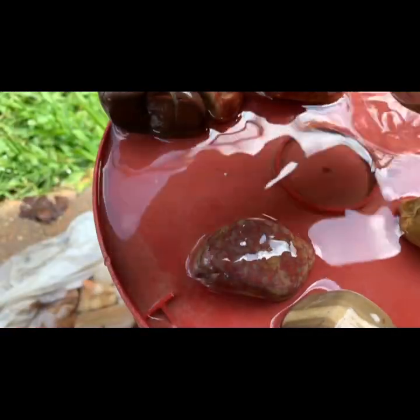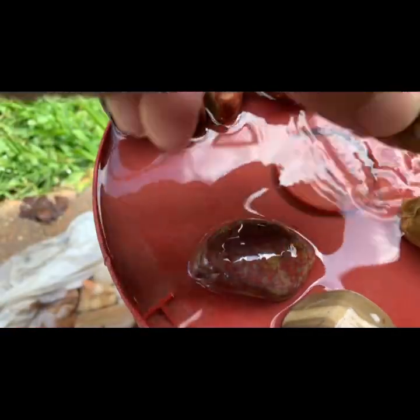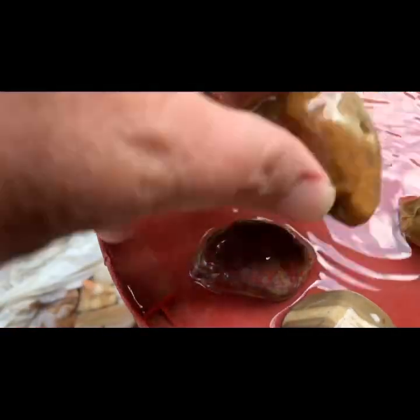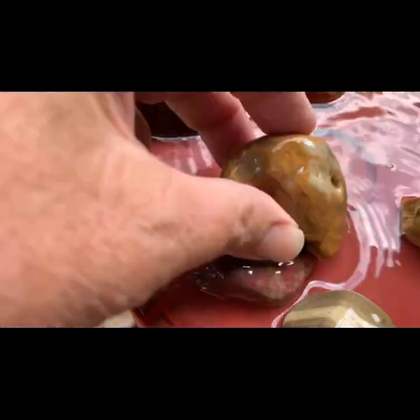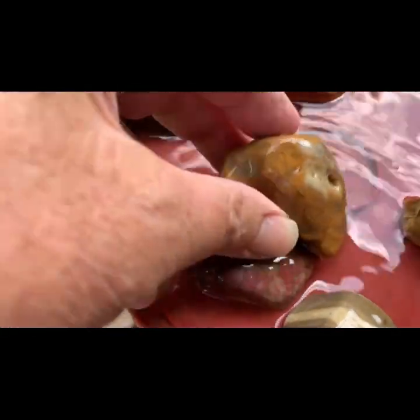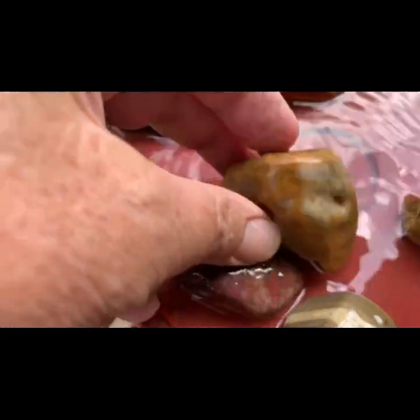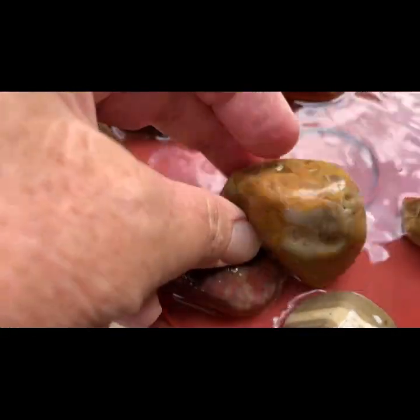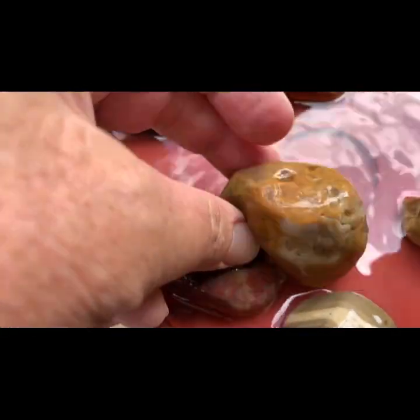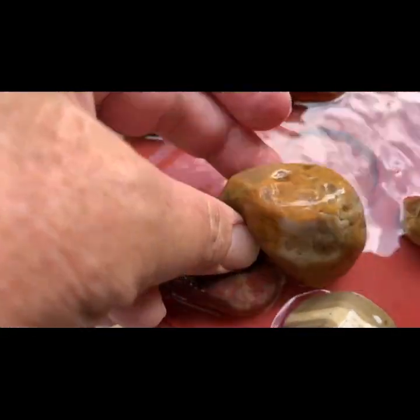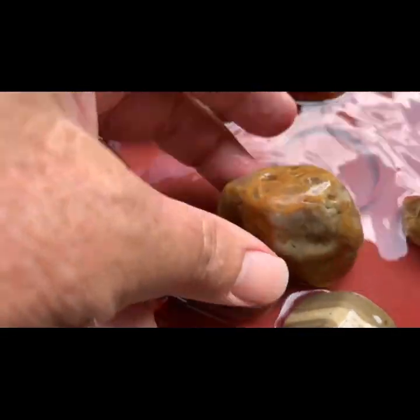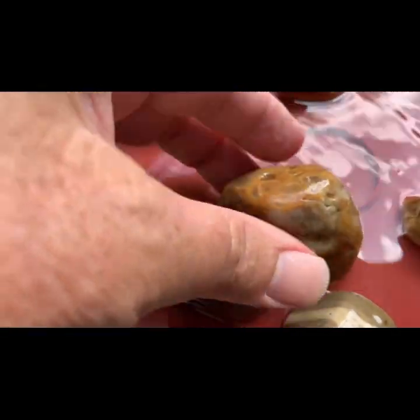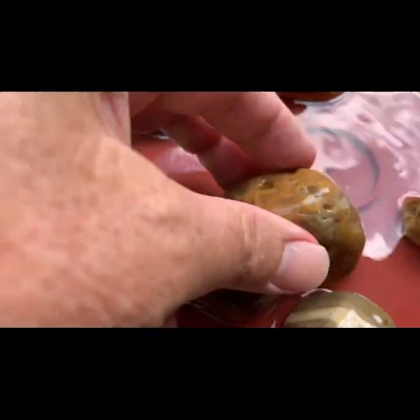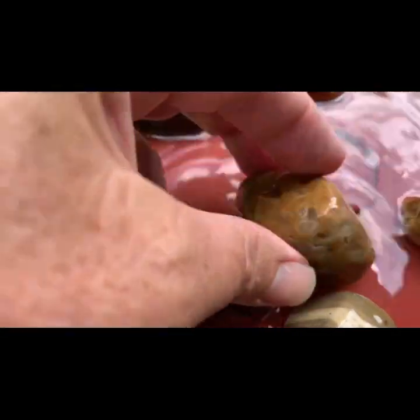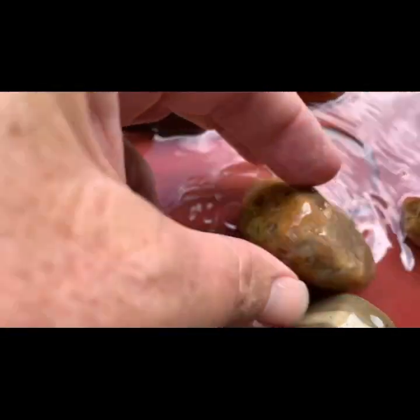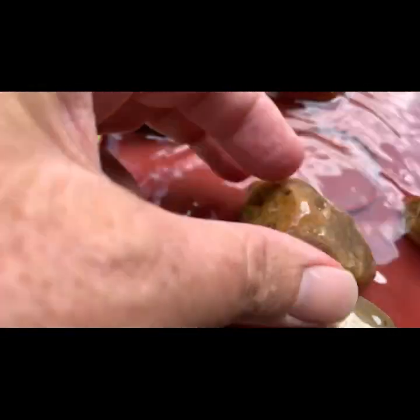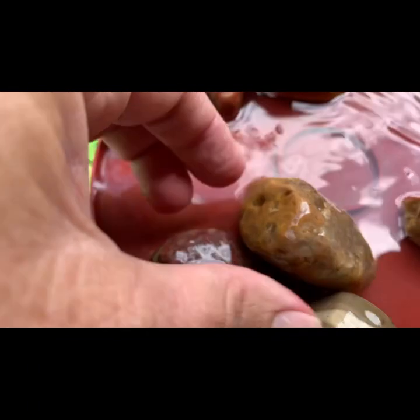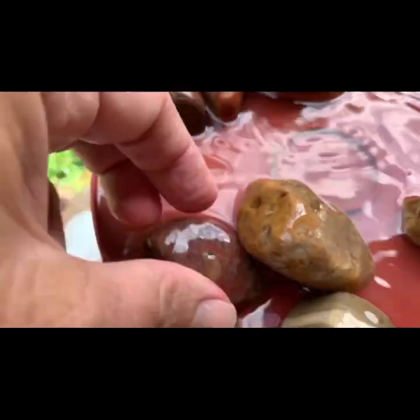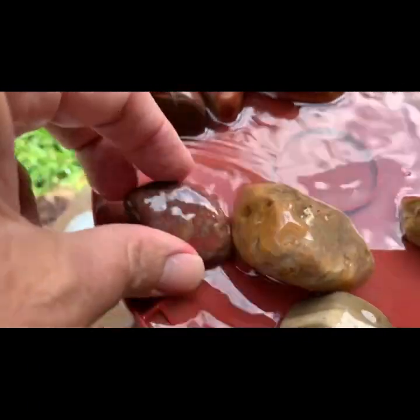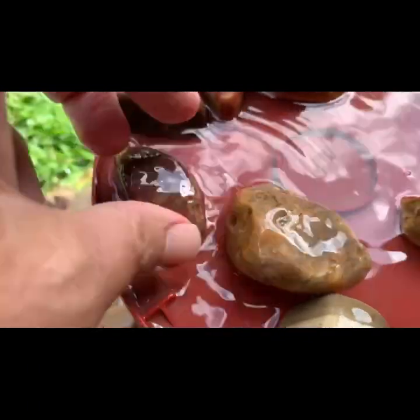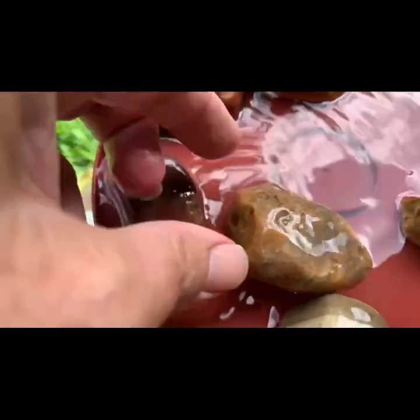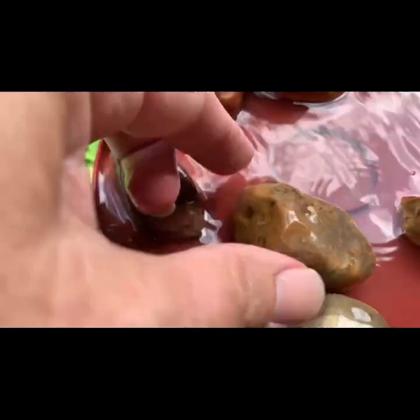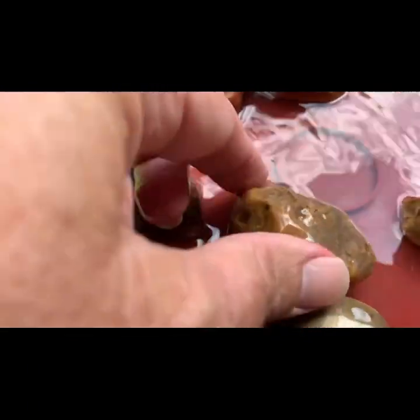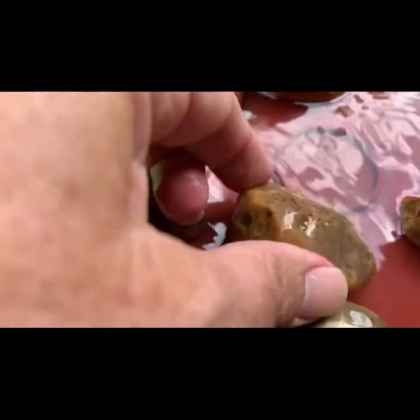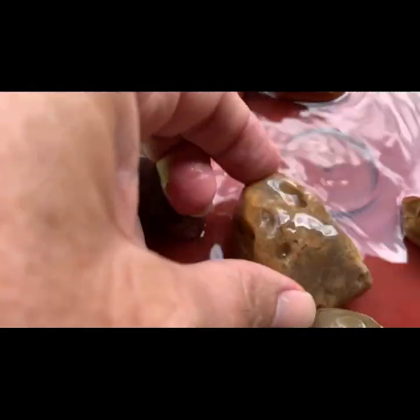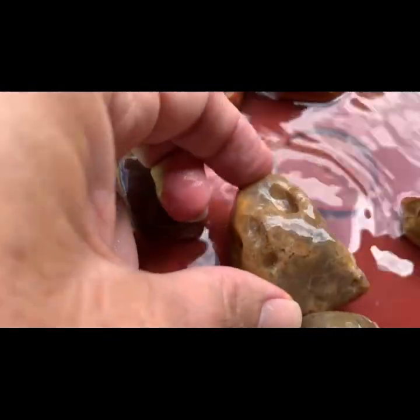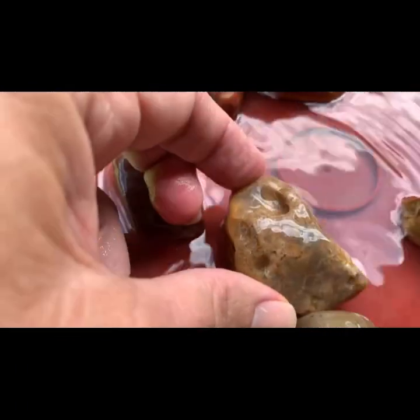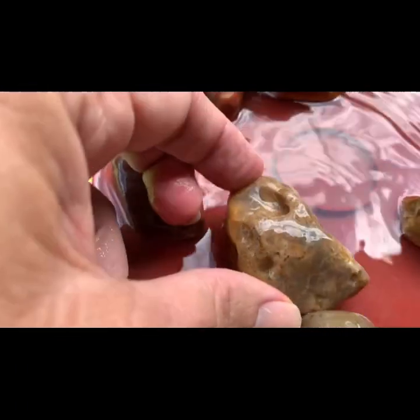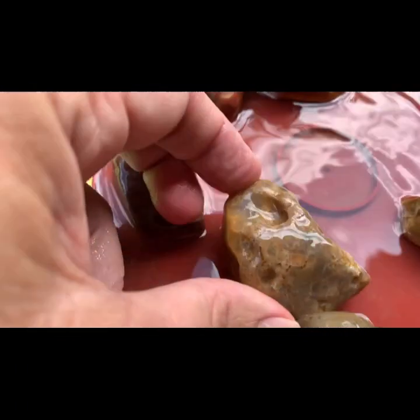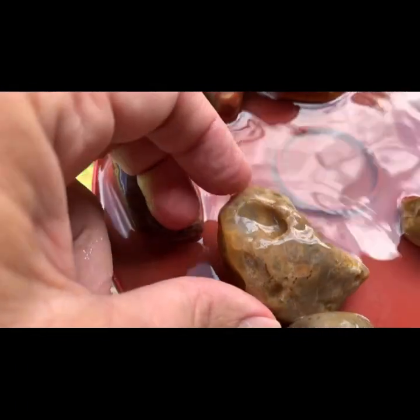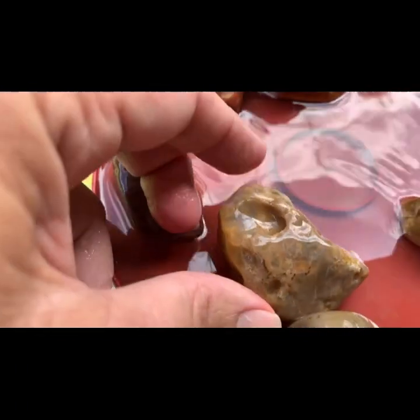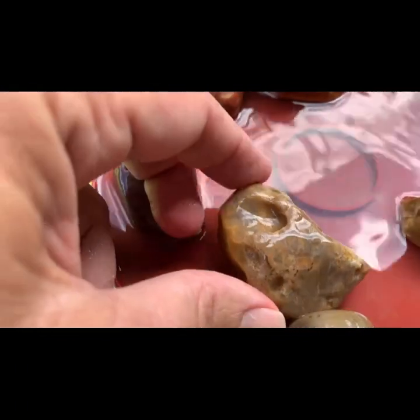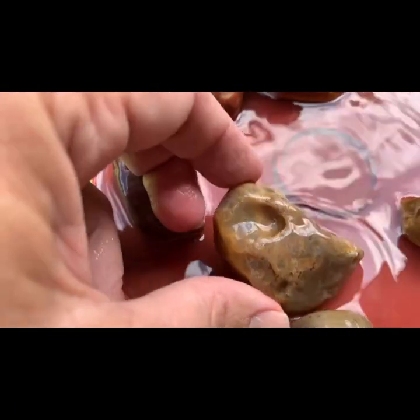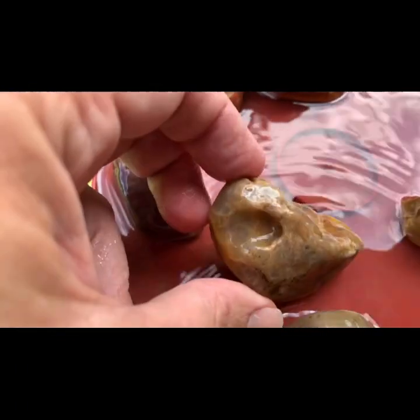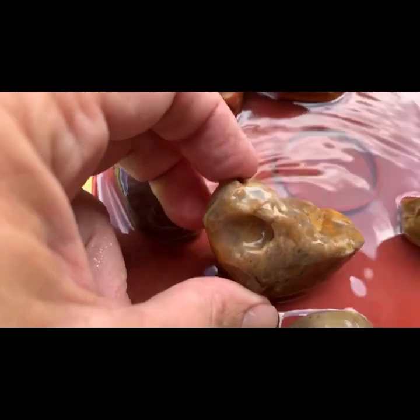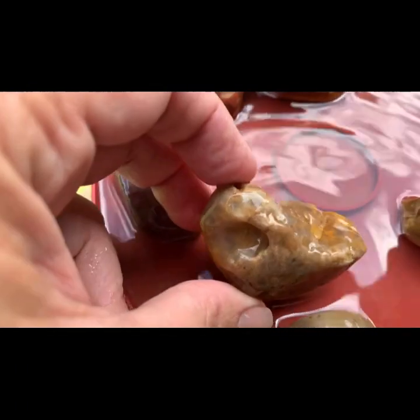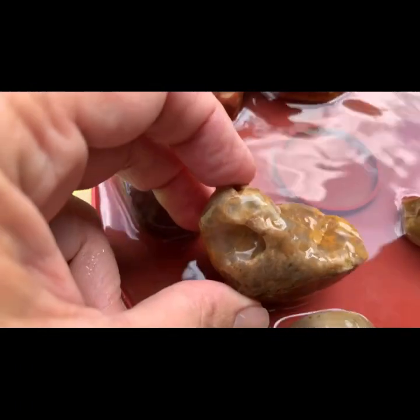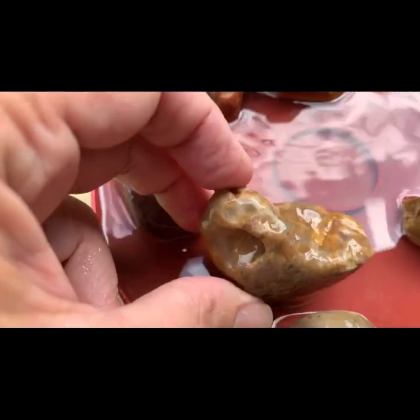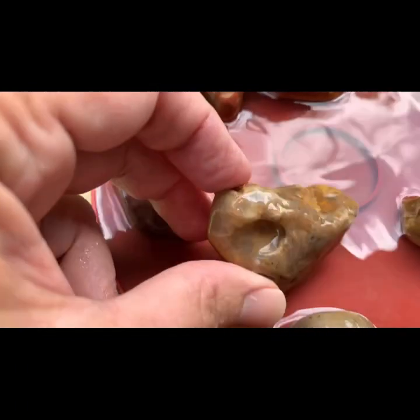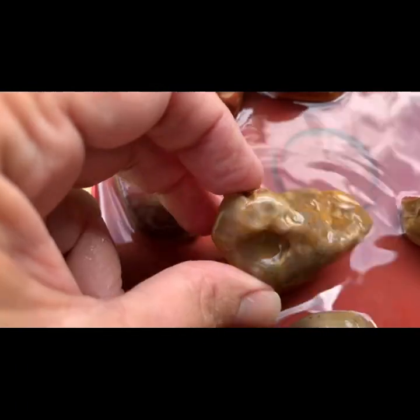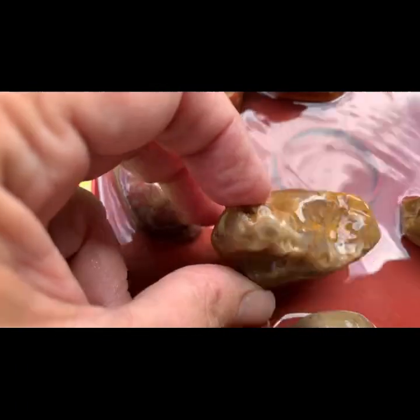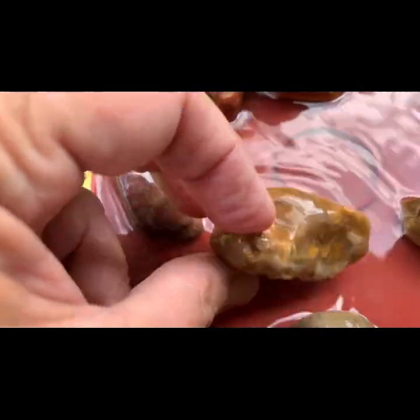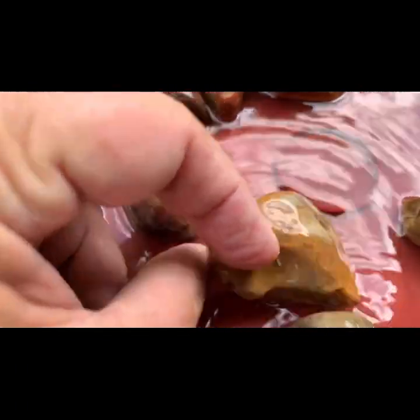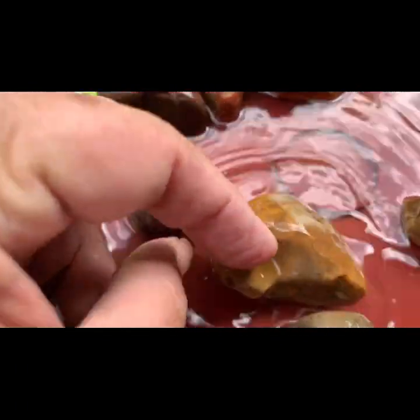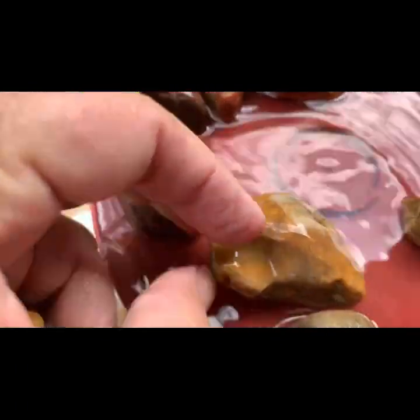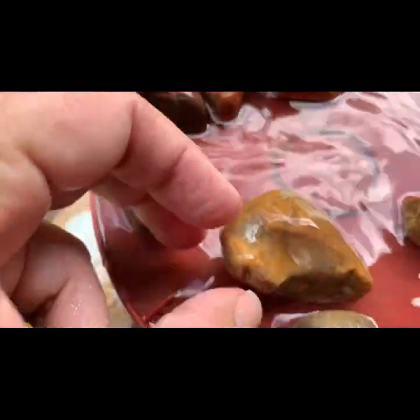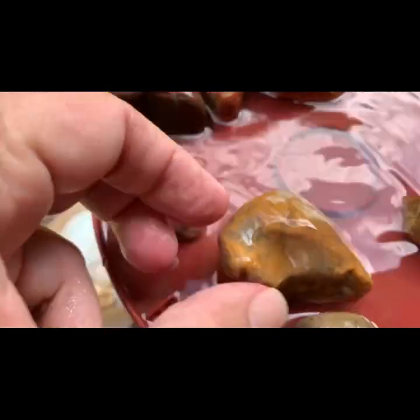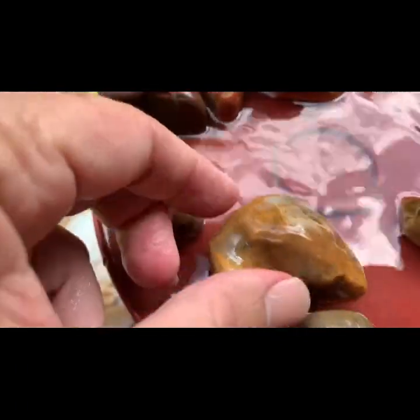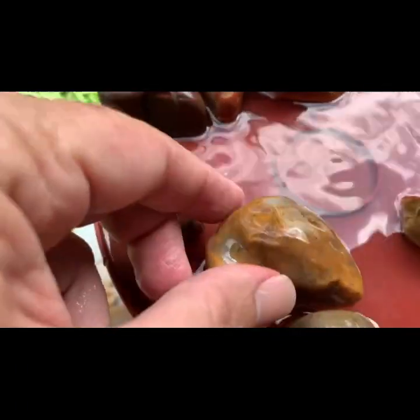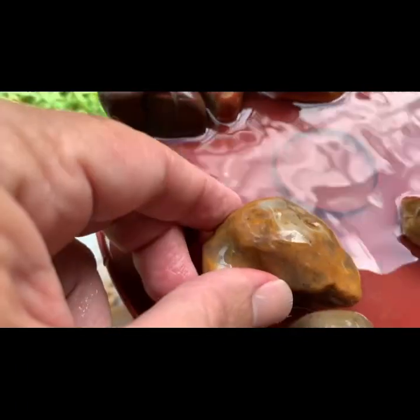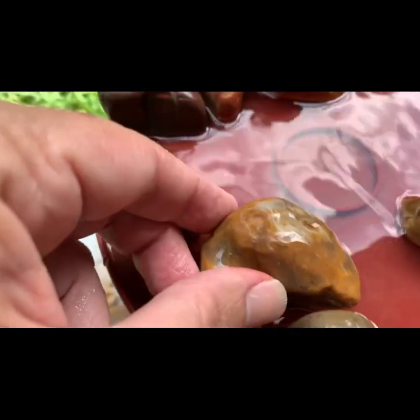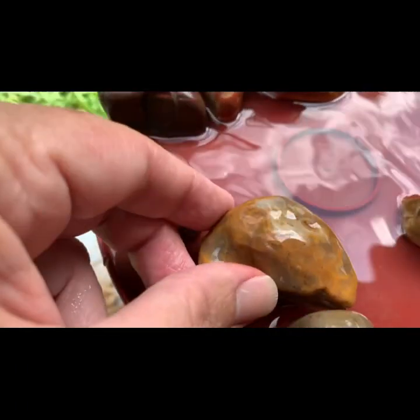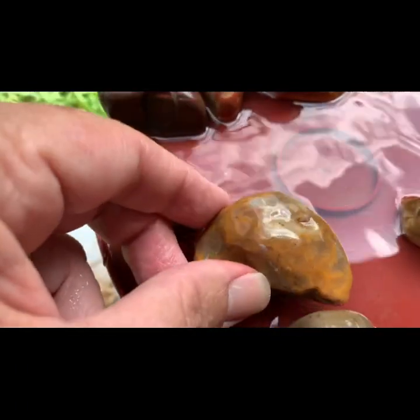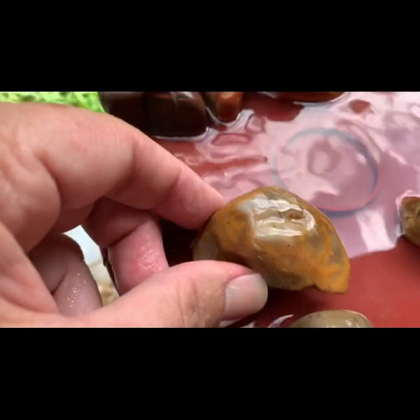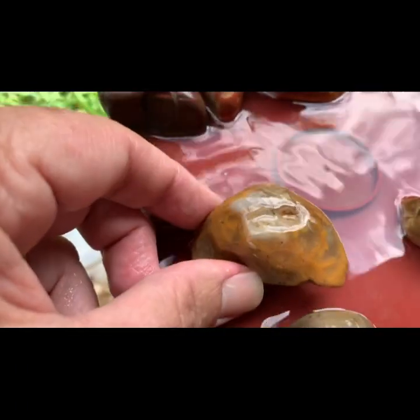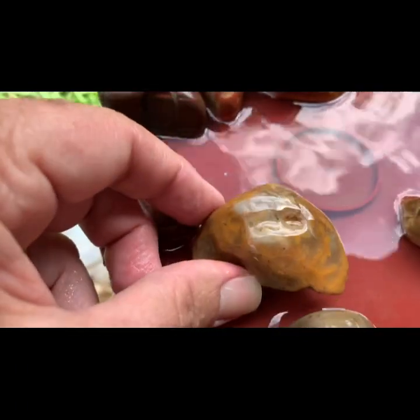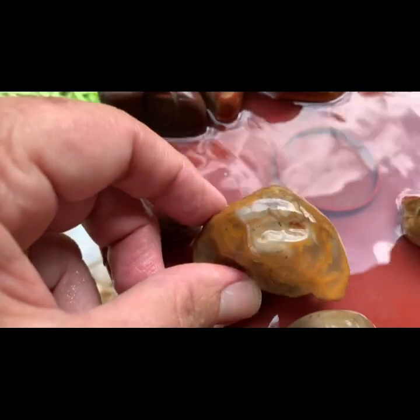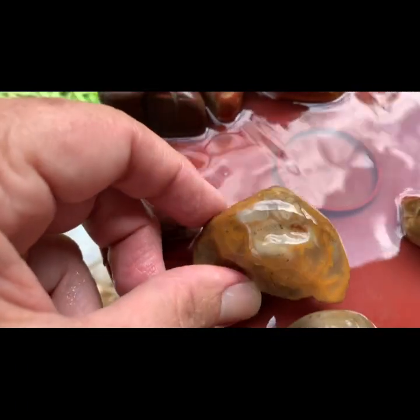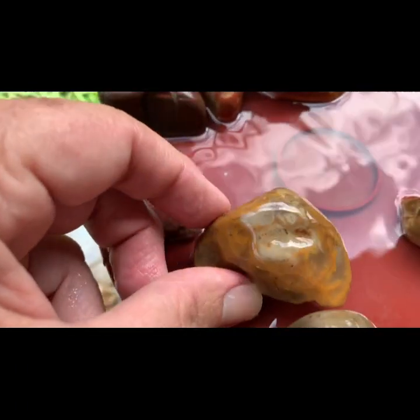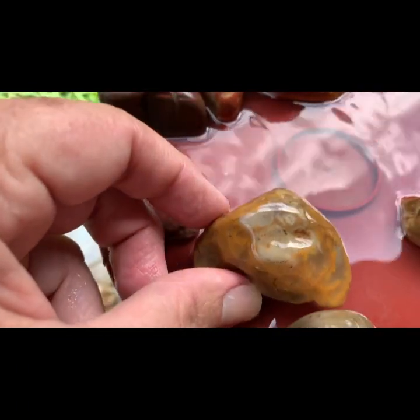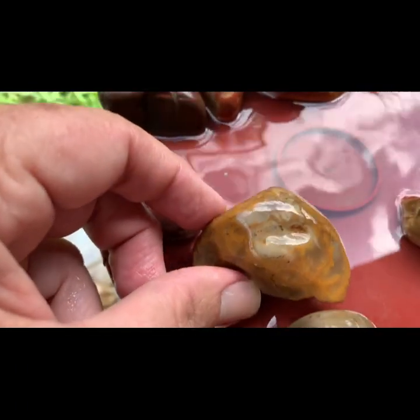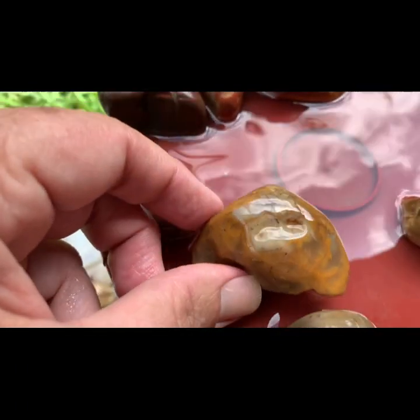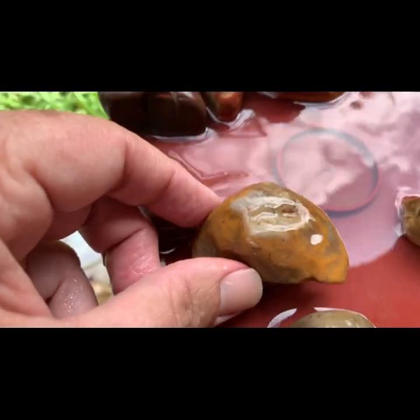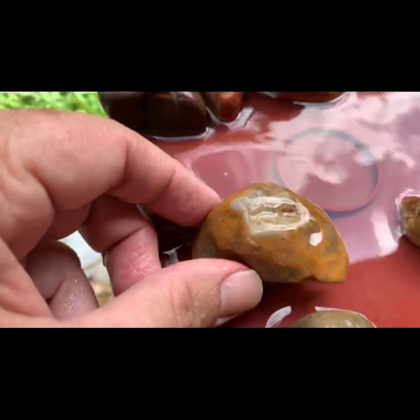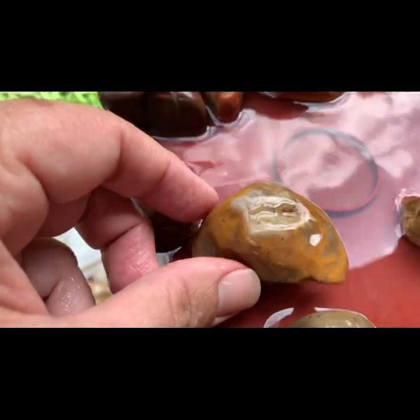We've got a few more pieces up here. This thing here — I don't think that's chert, but I don't know what it is. Could be.